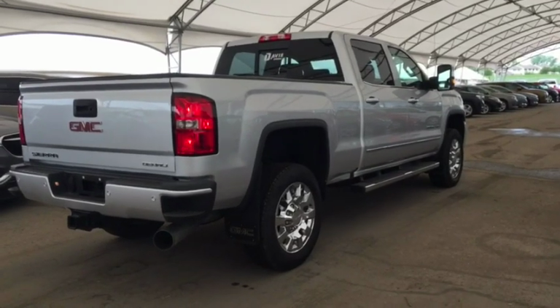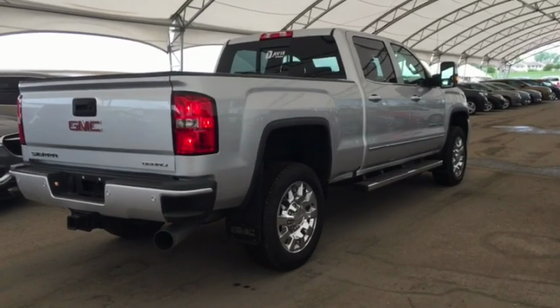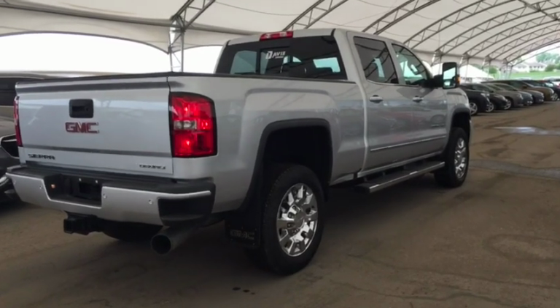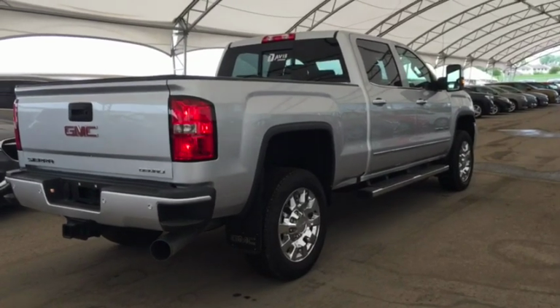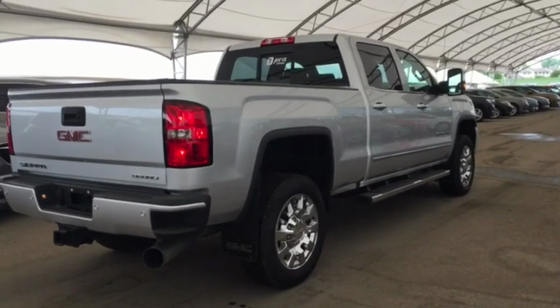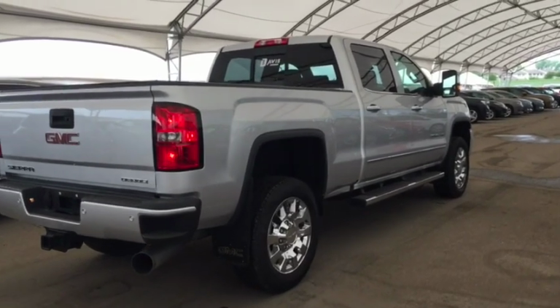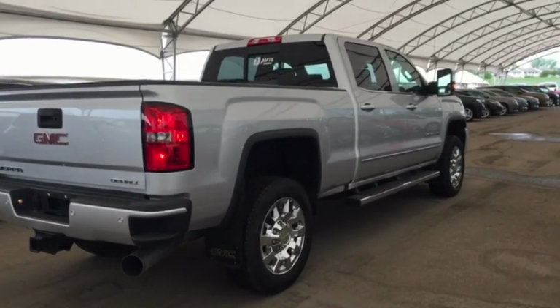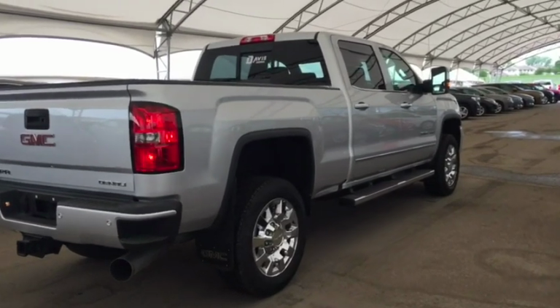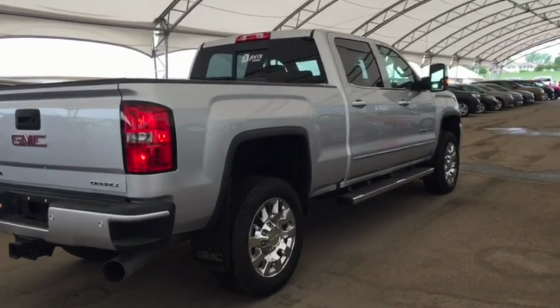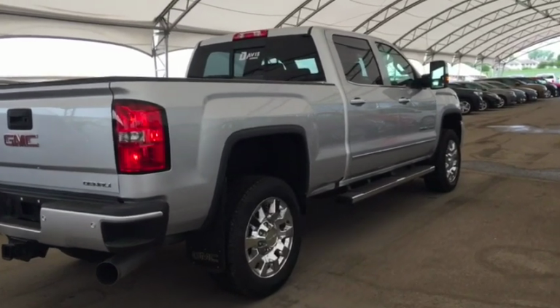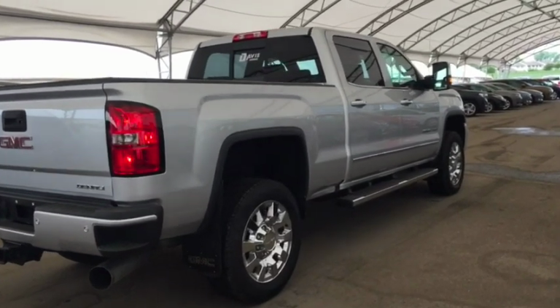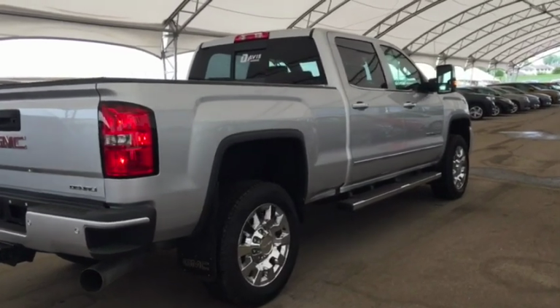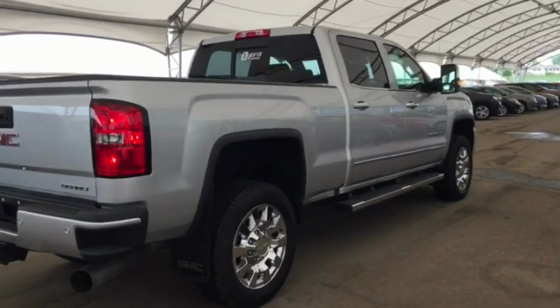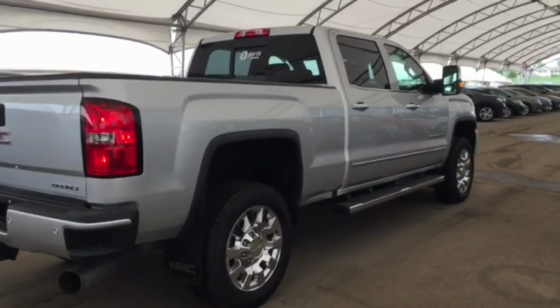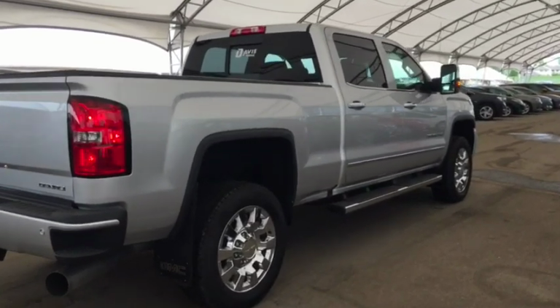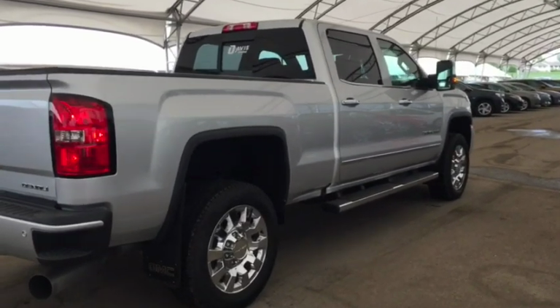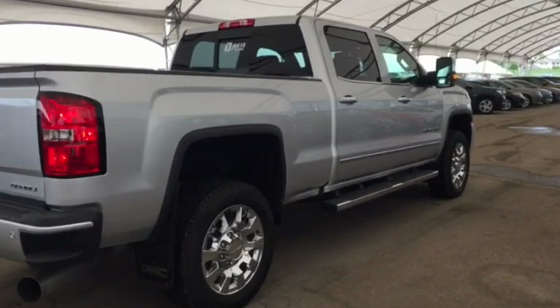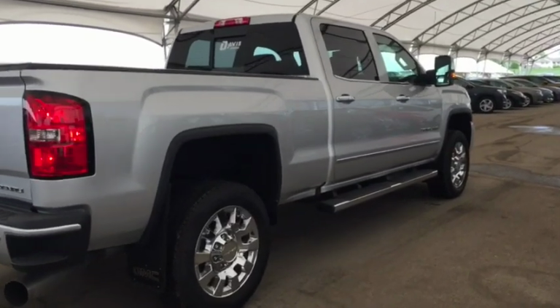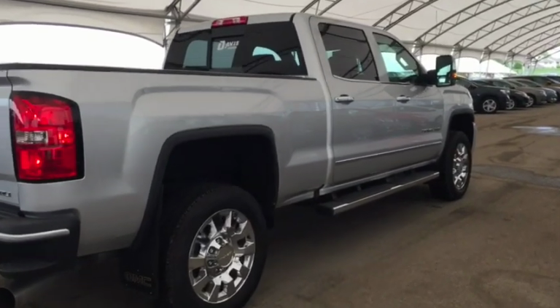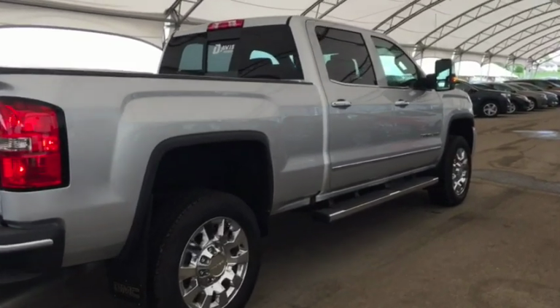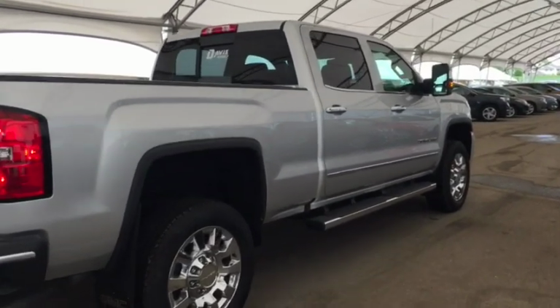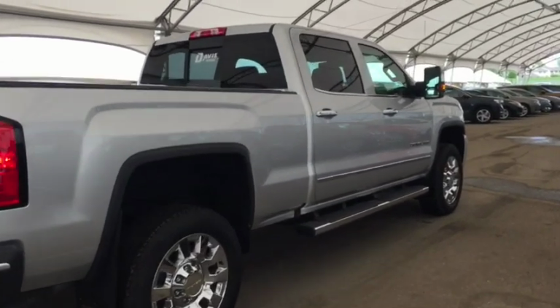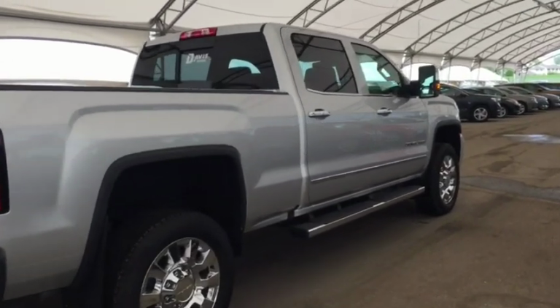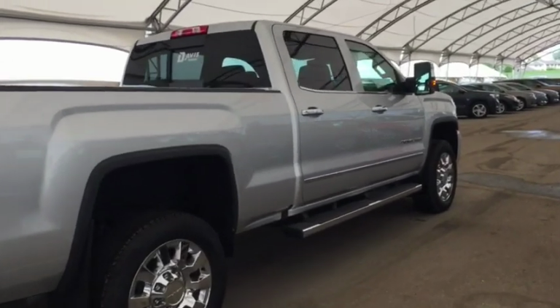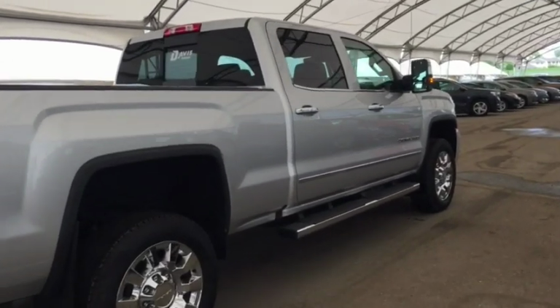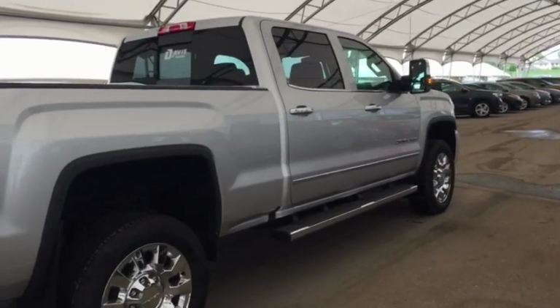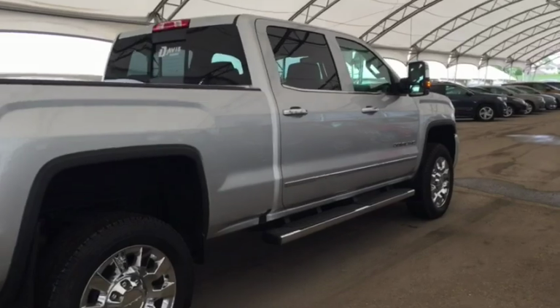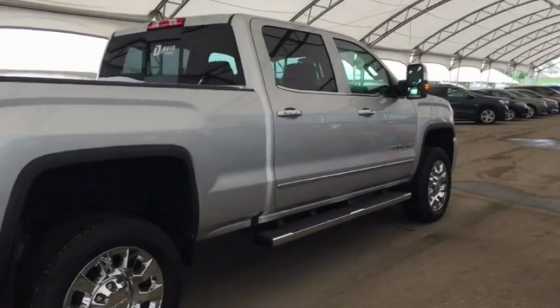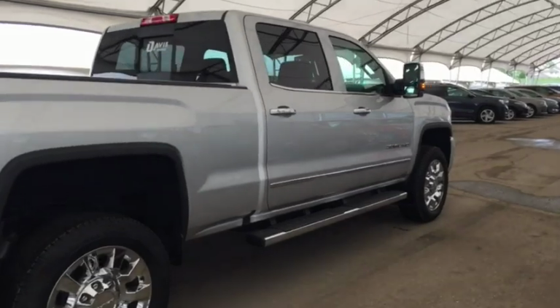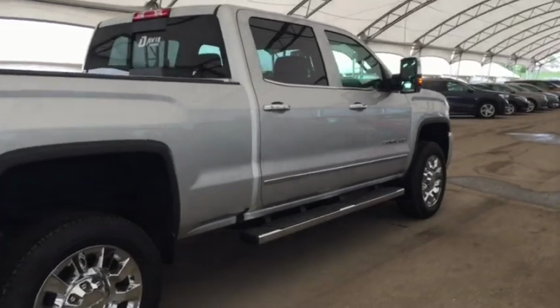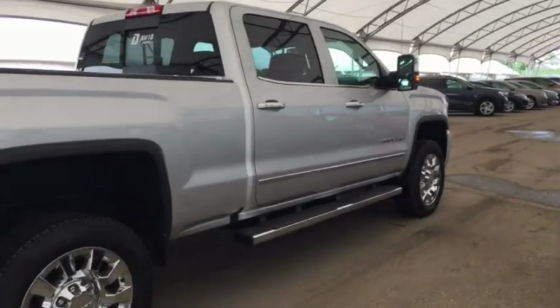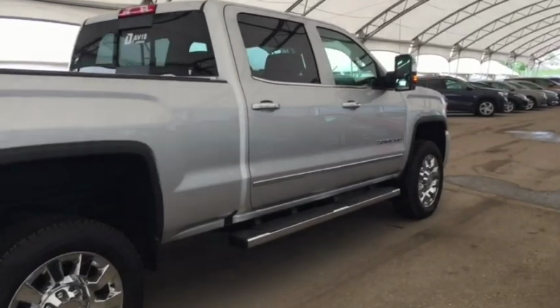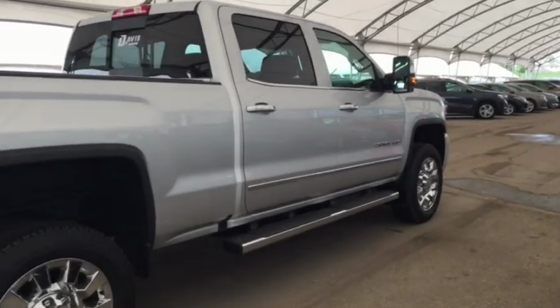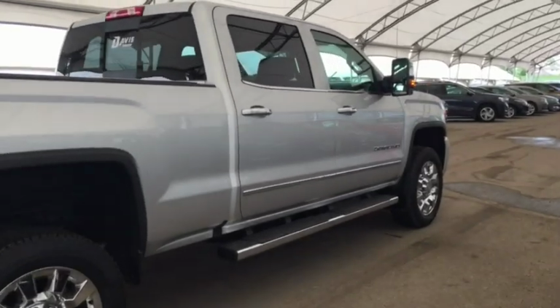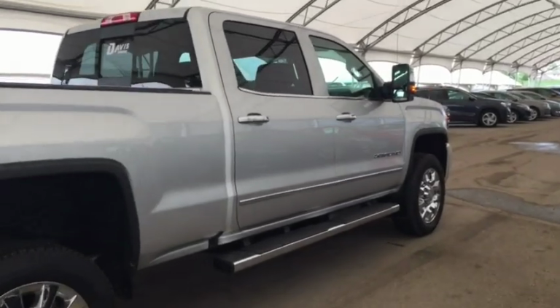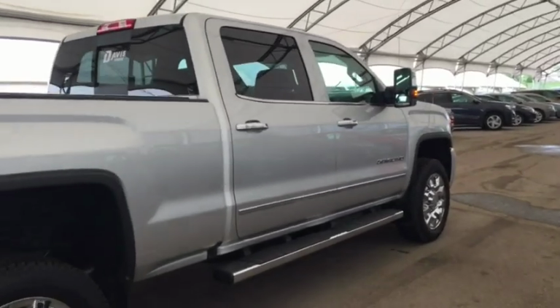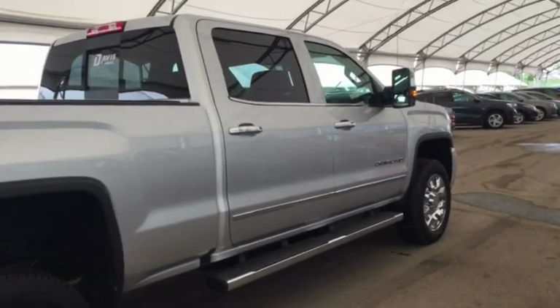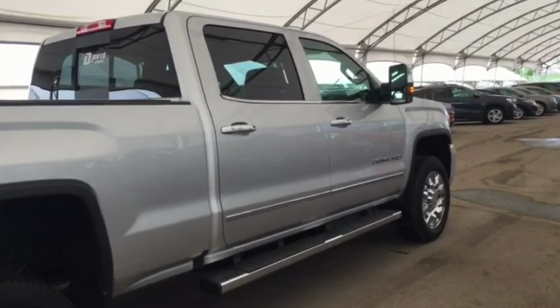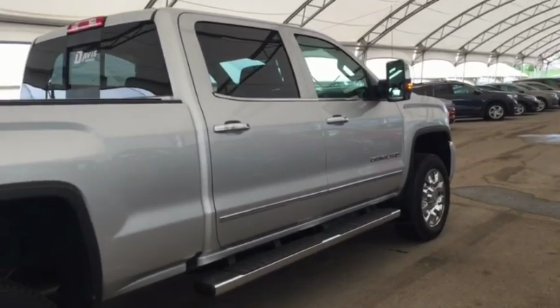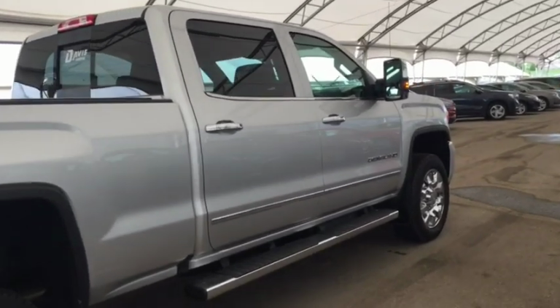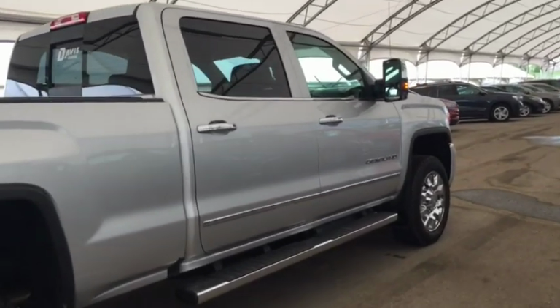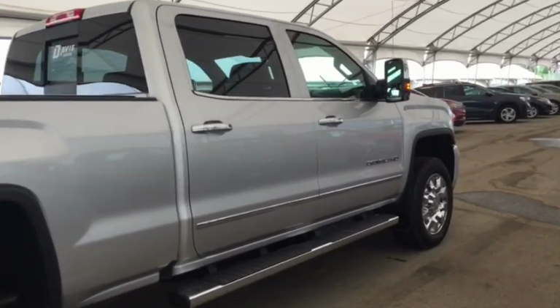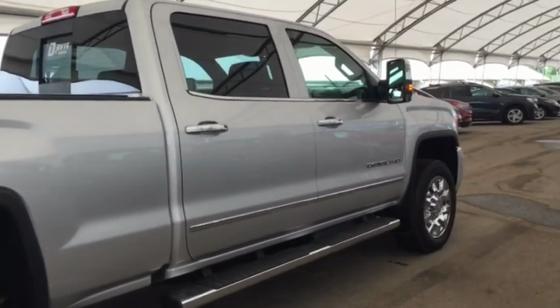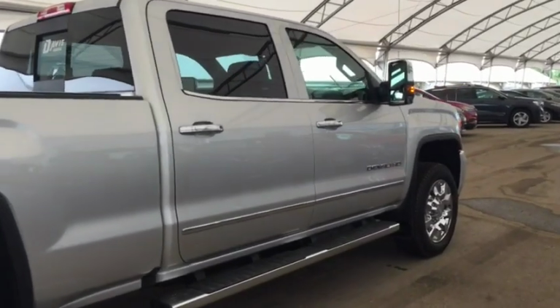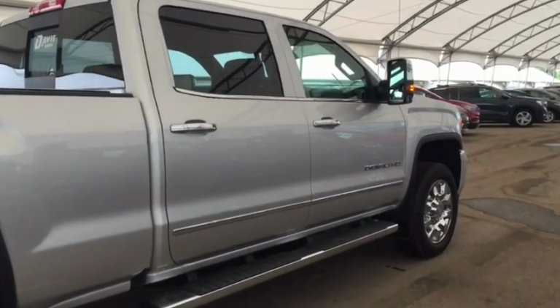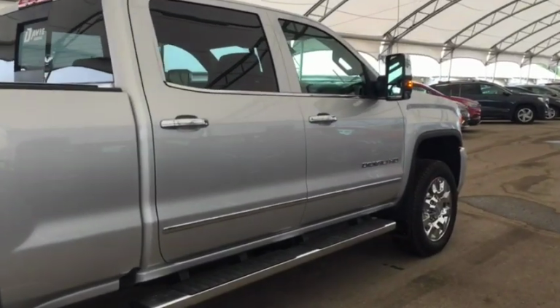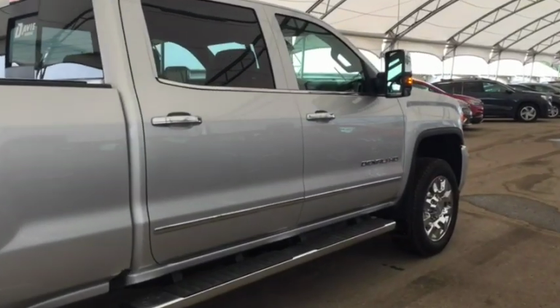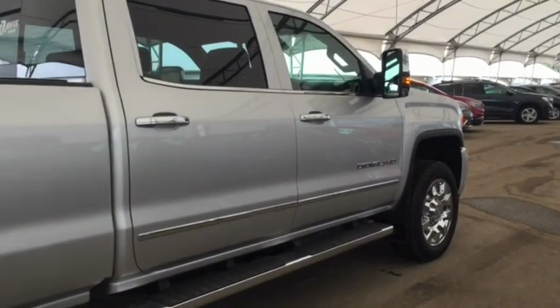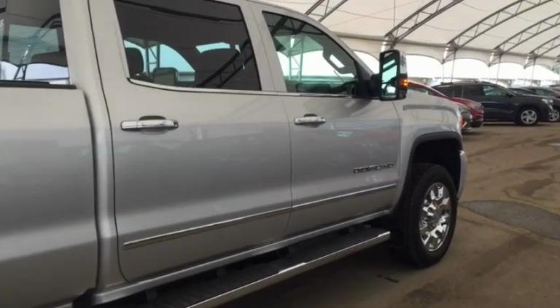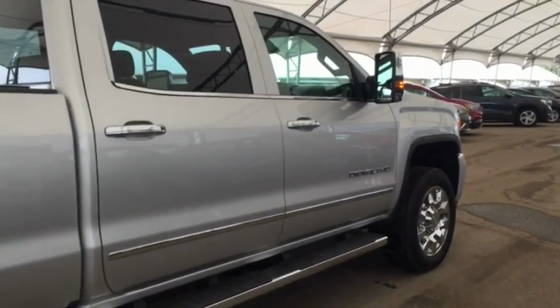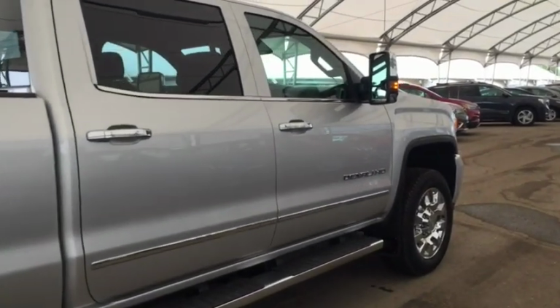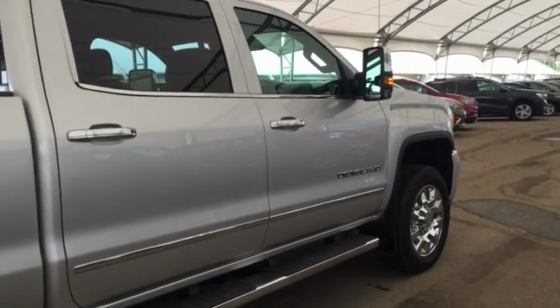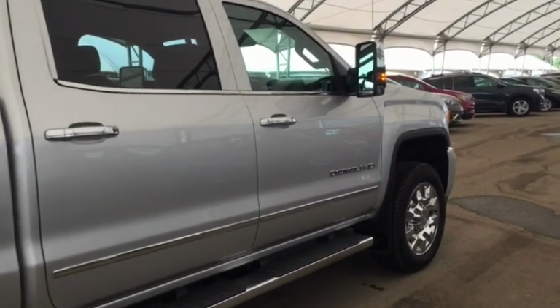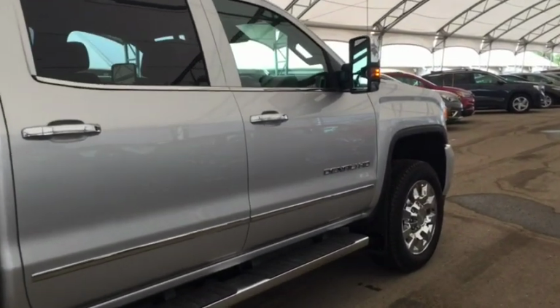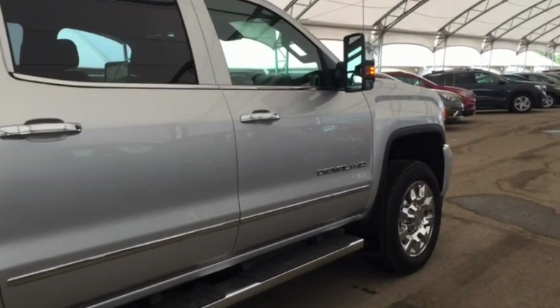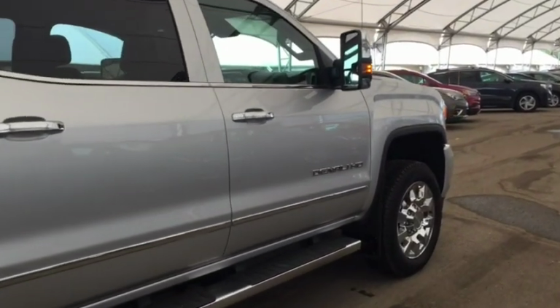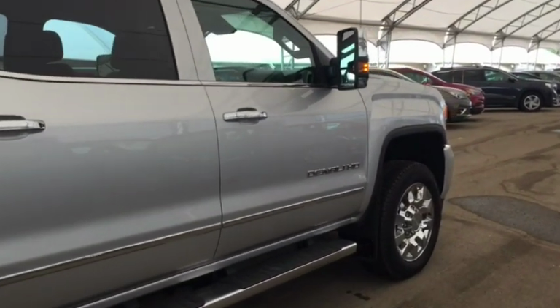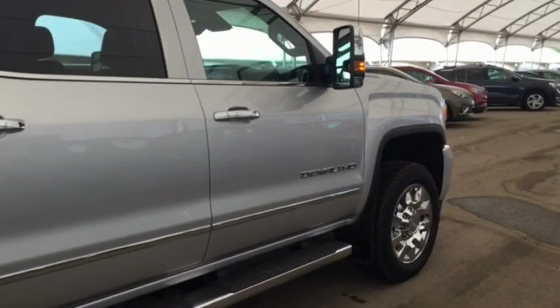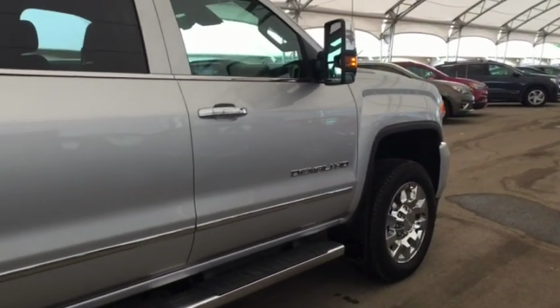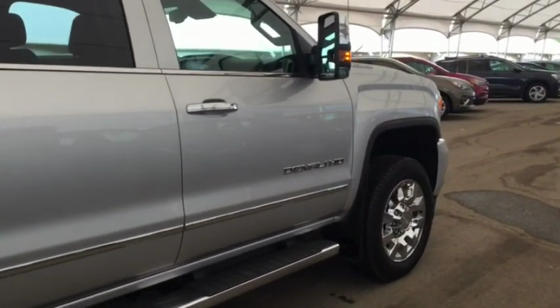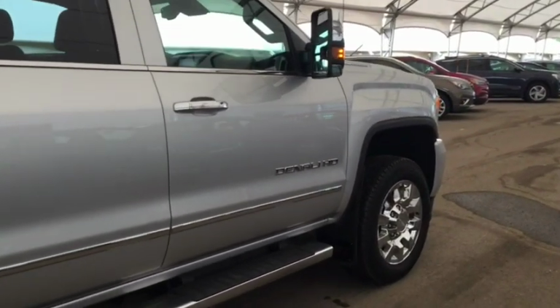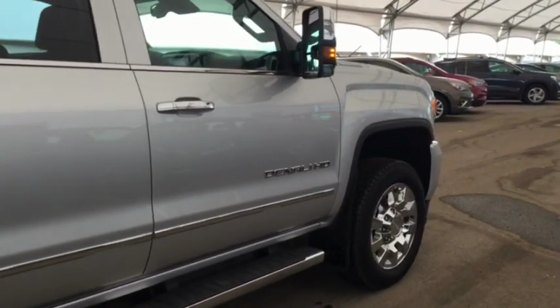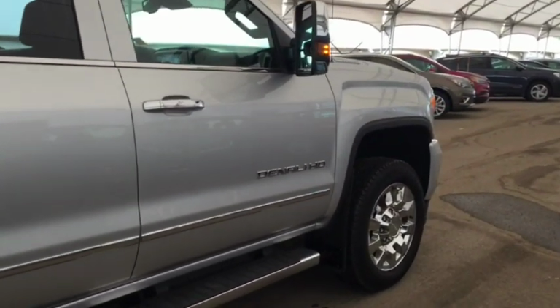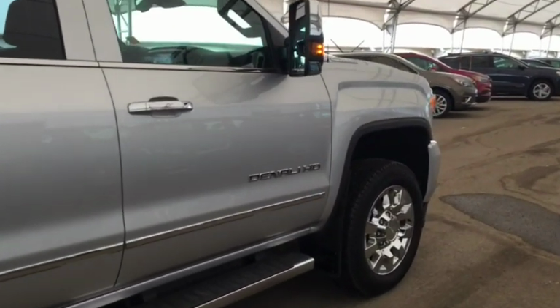Don't miss out! Come book your test drive today with one of our experienced product specialists at Davis Chevrolet in Airdrie.